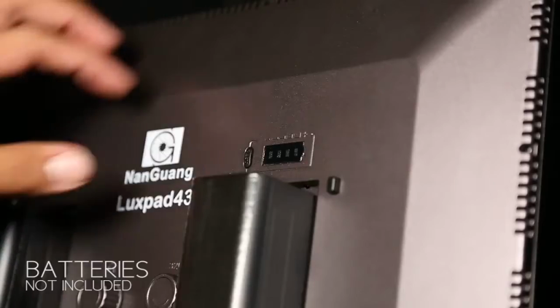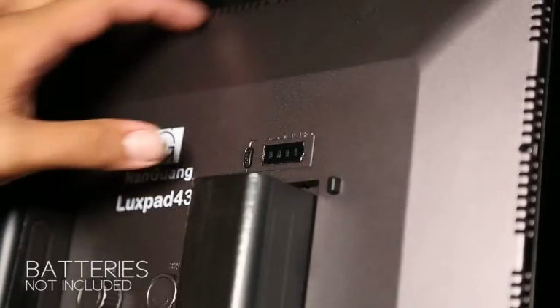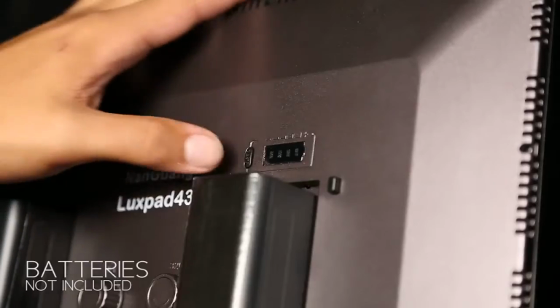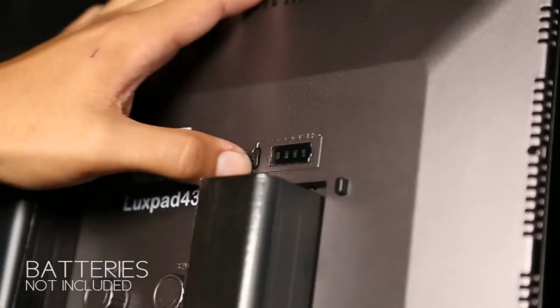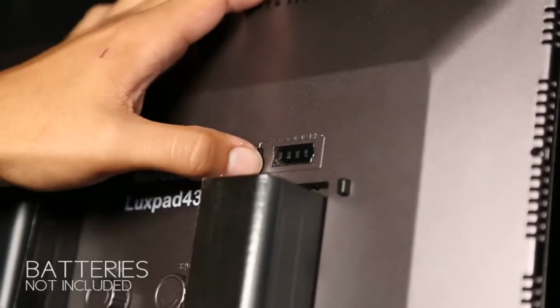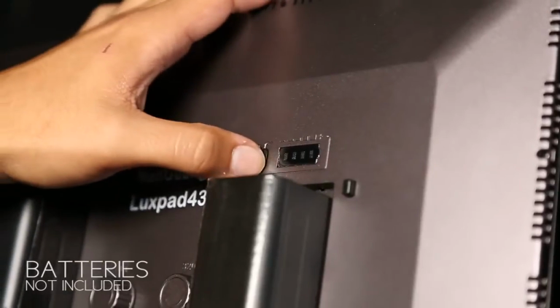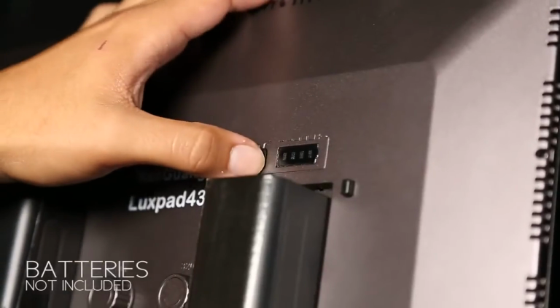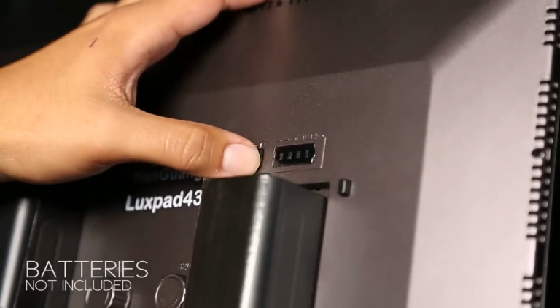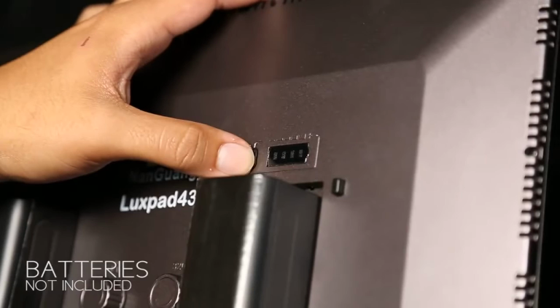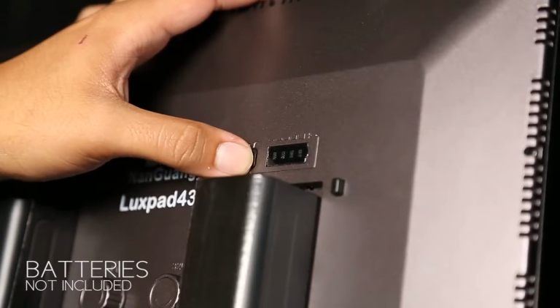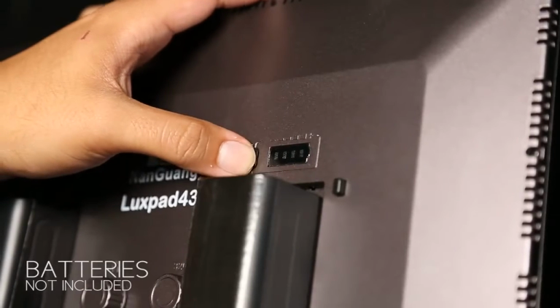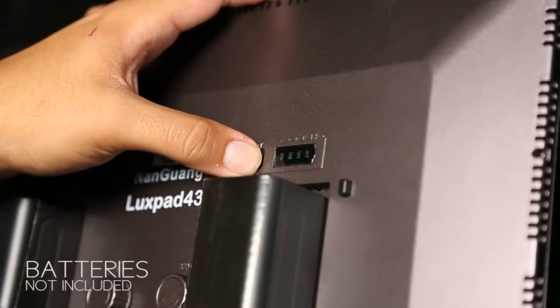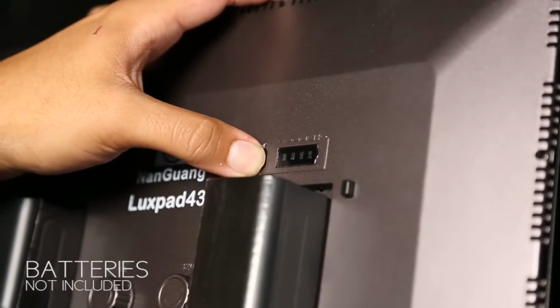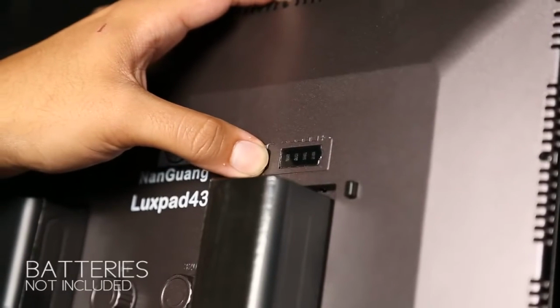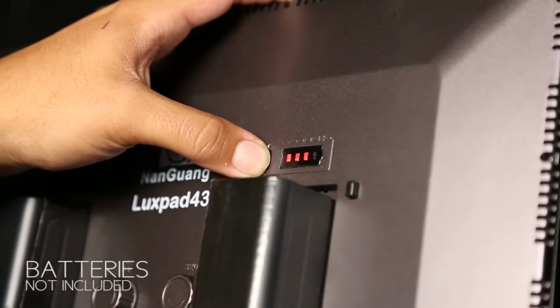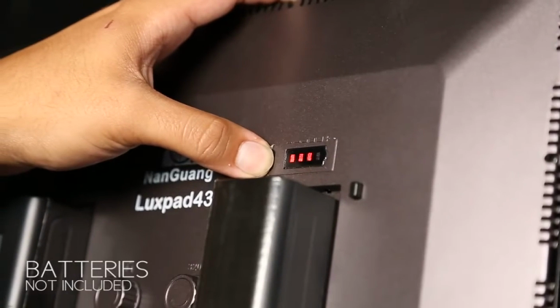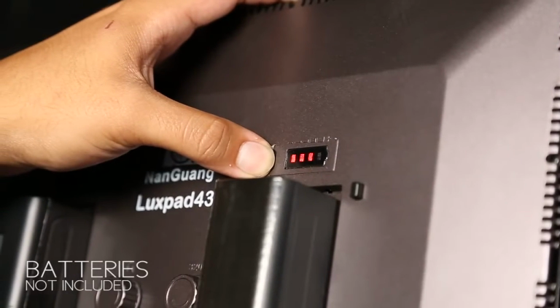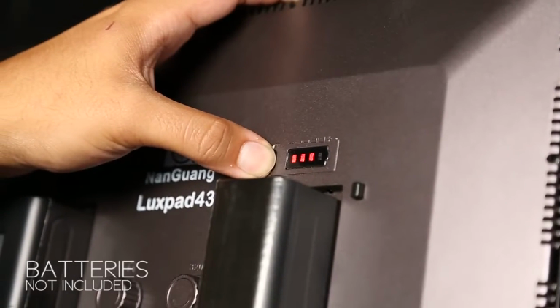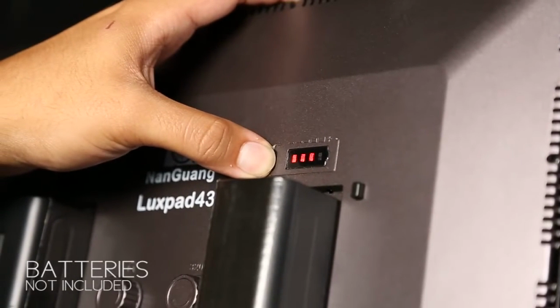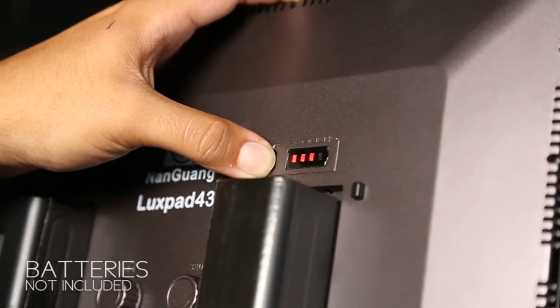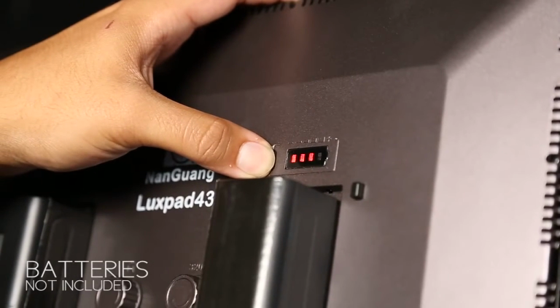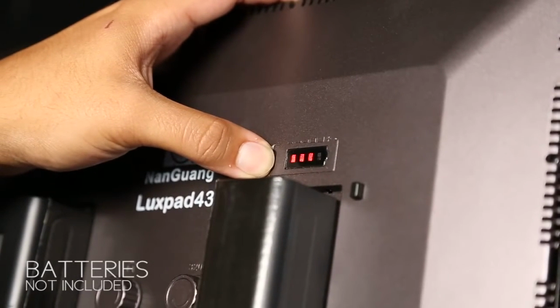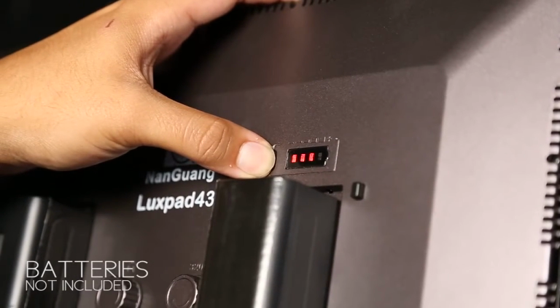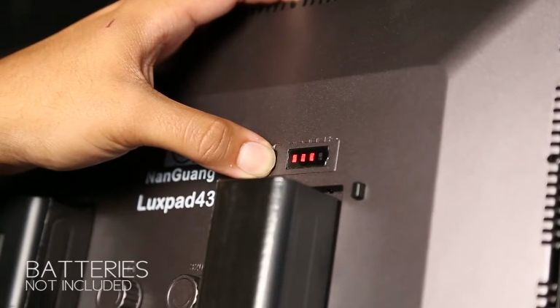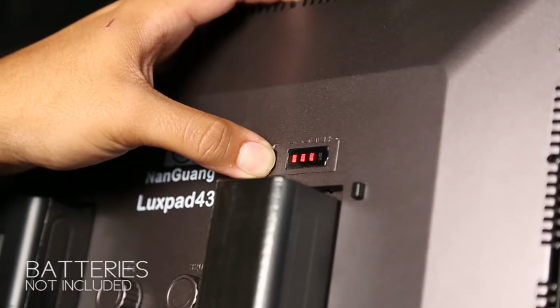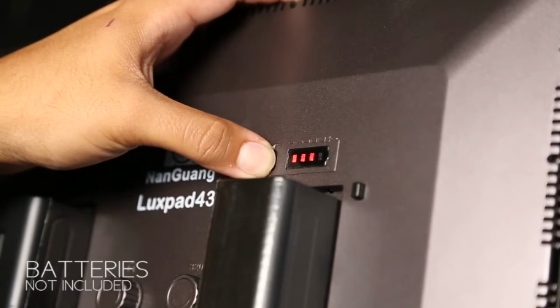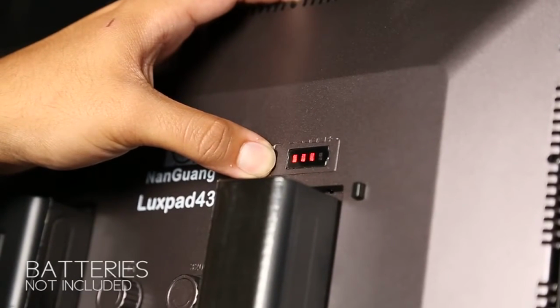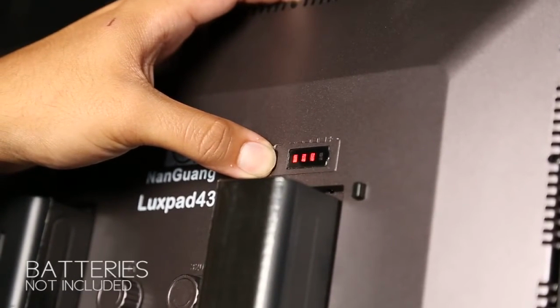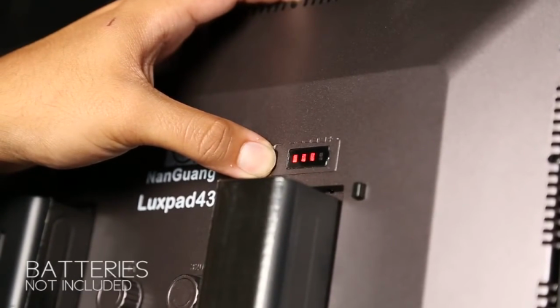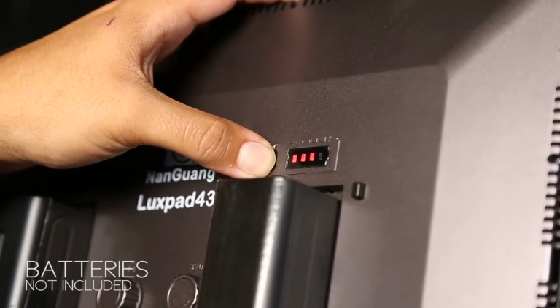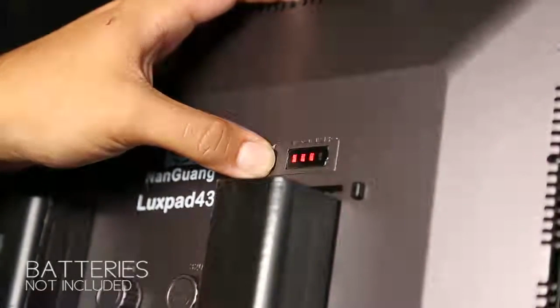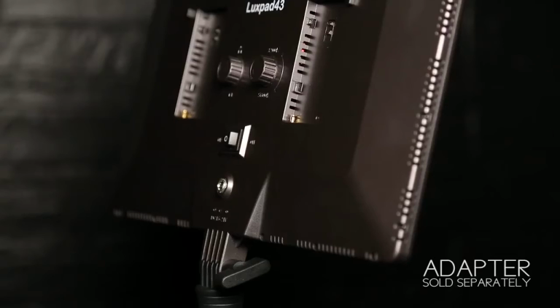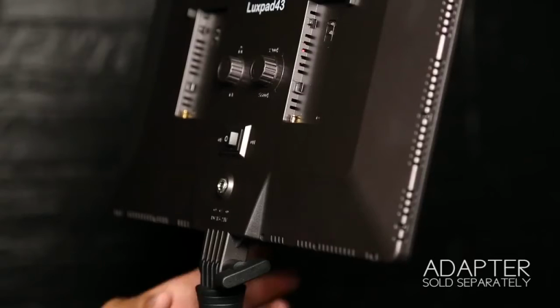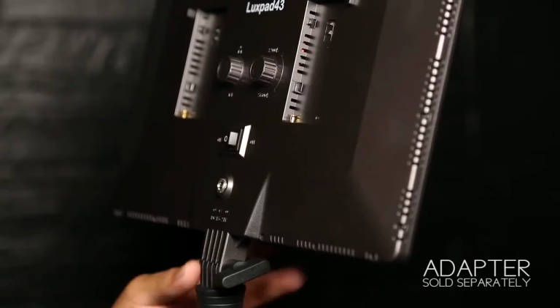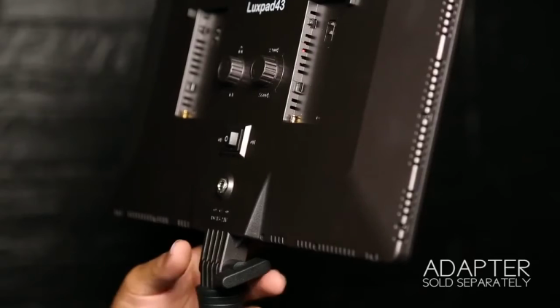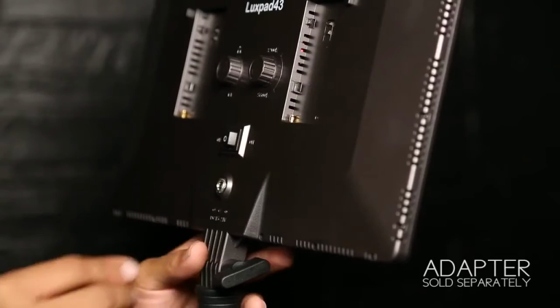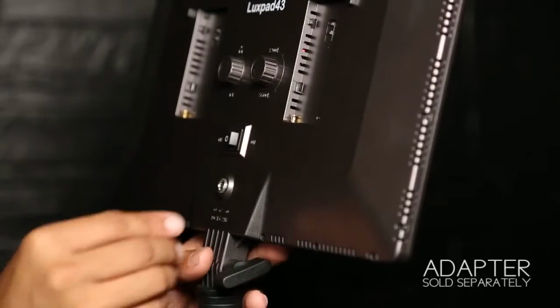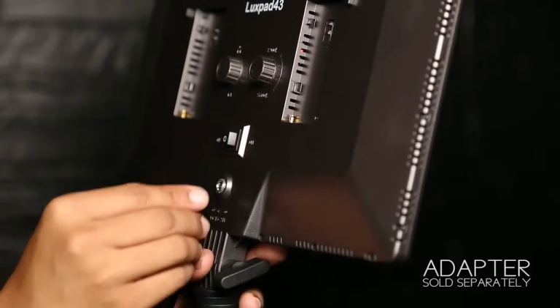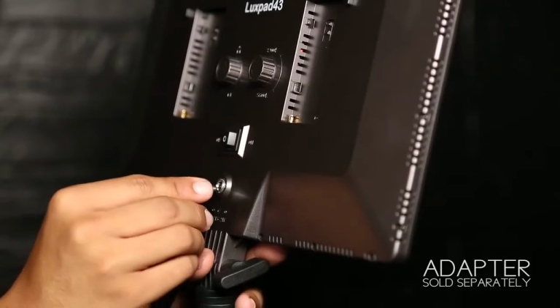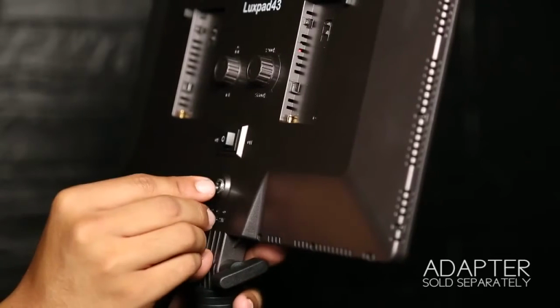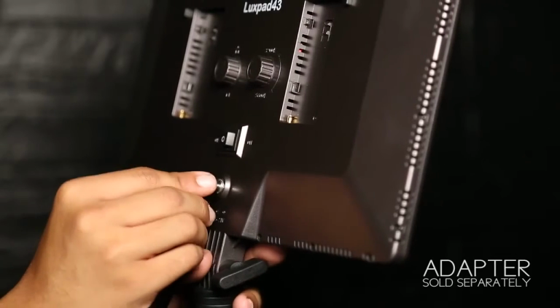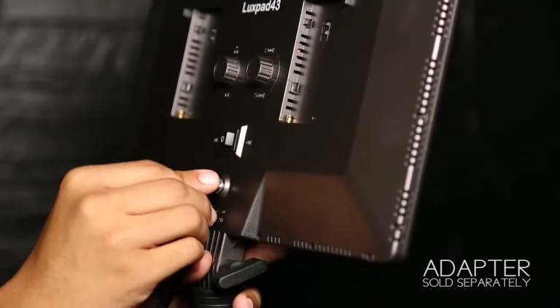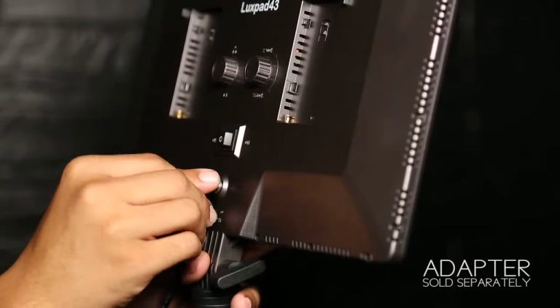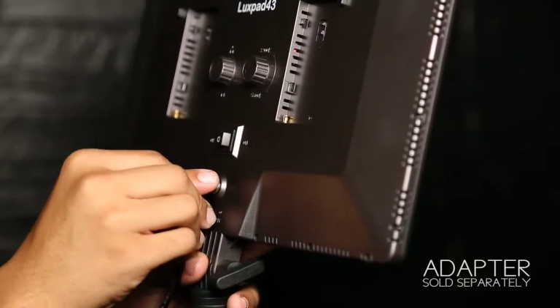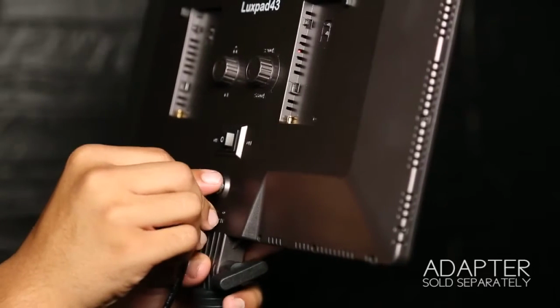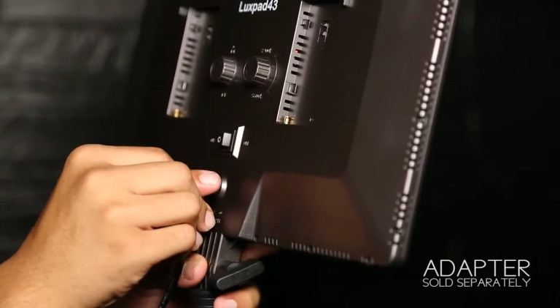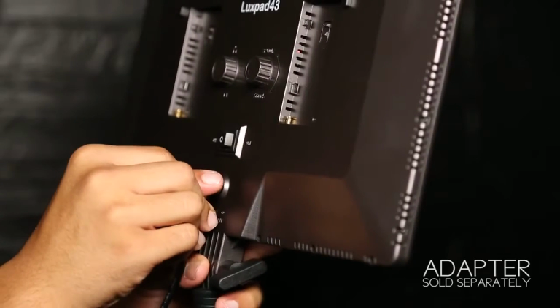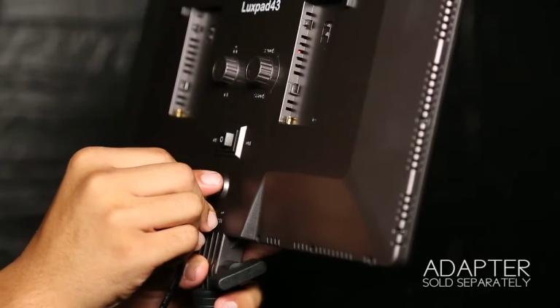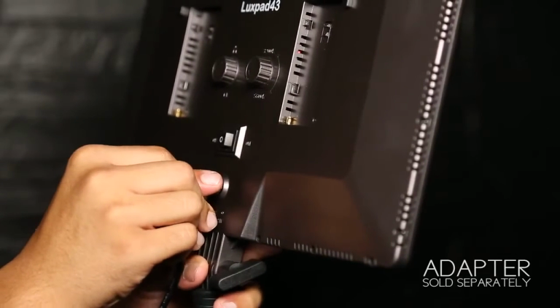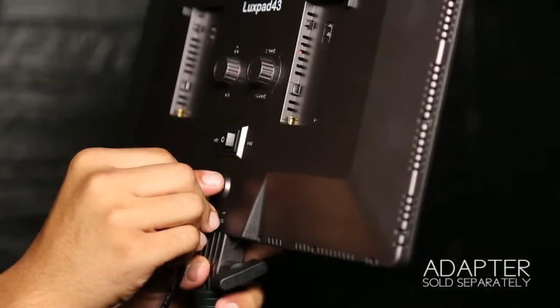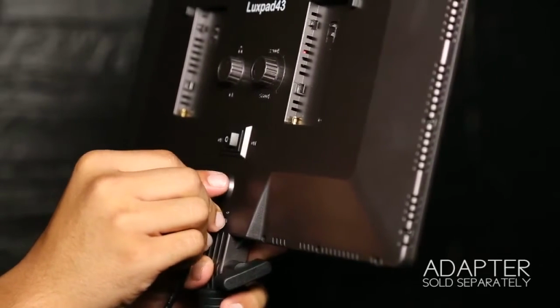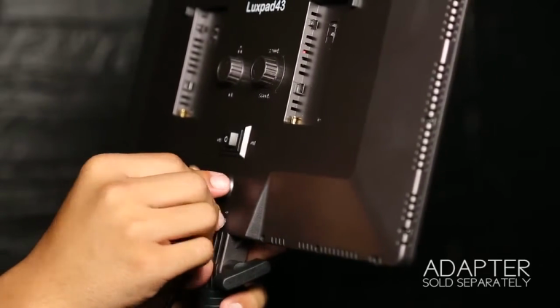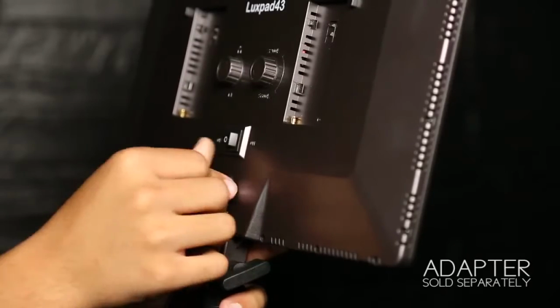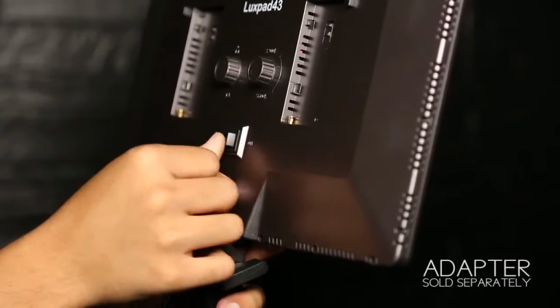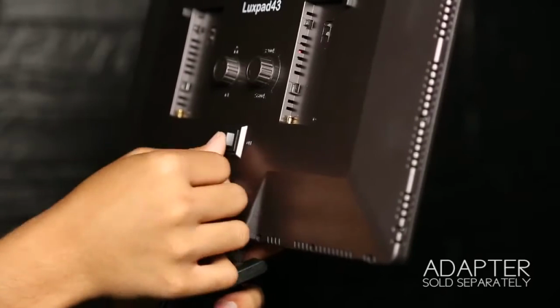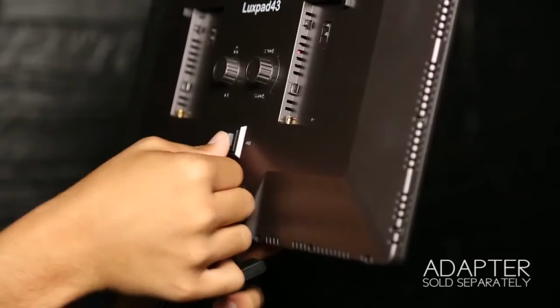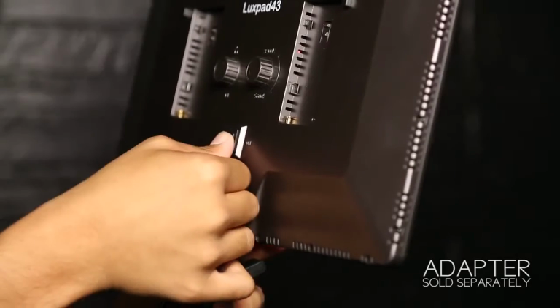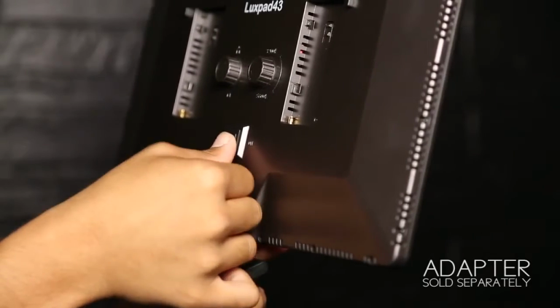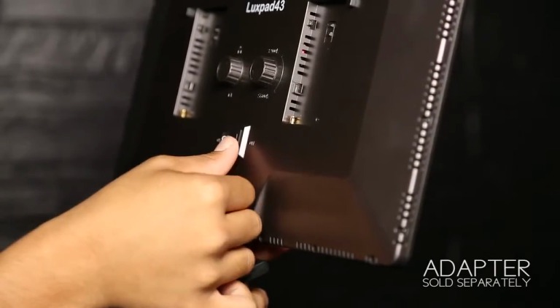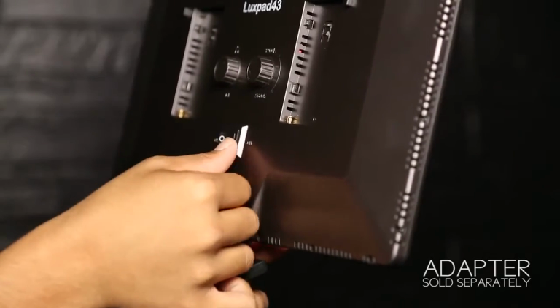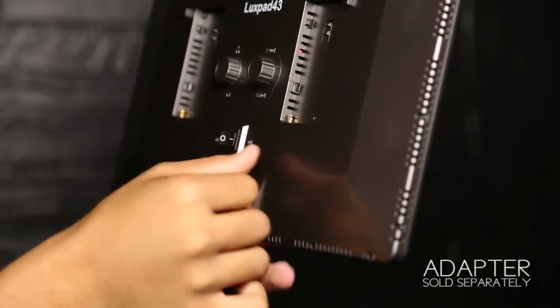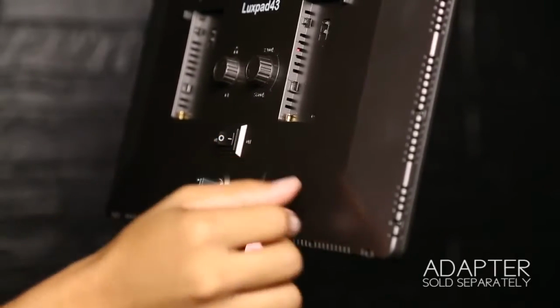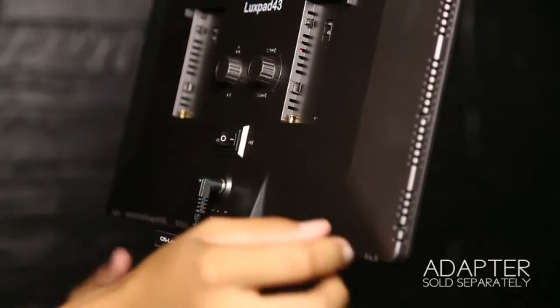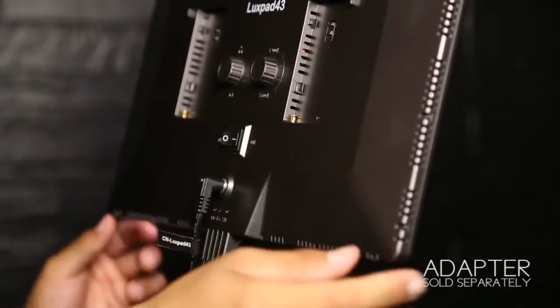There is also a button to check the battery level. Batteries are not included. There's also a power DC 12-volt socket; power adapter sold separately.